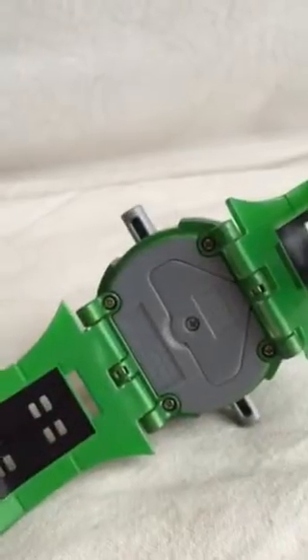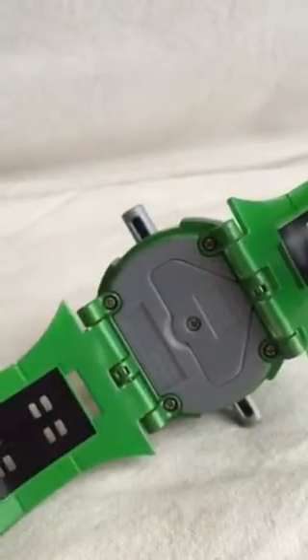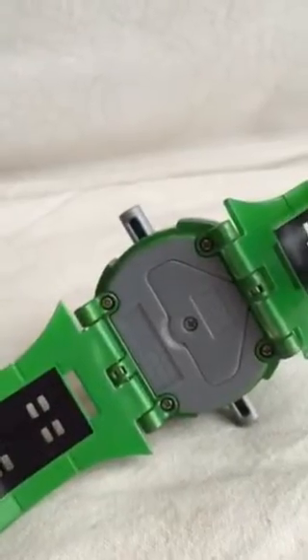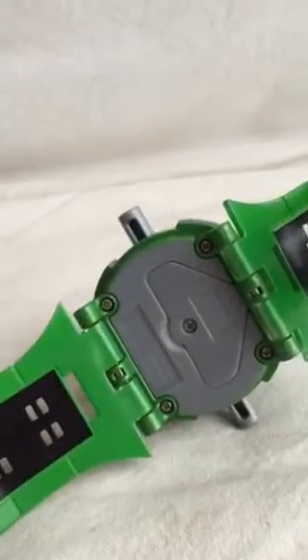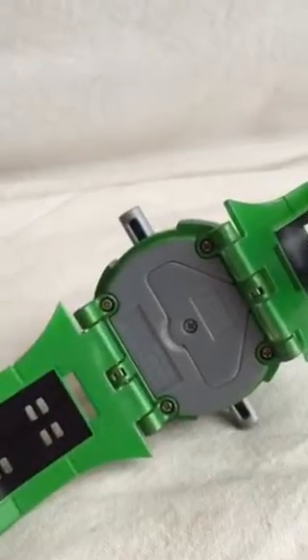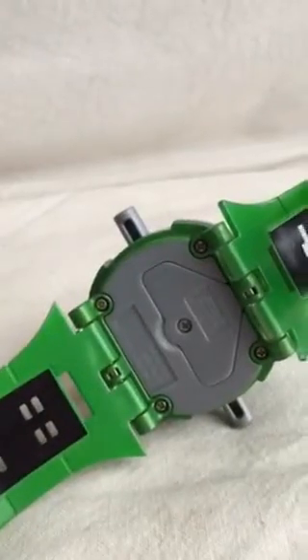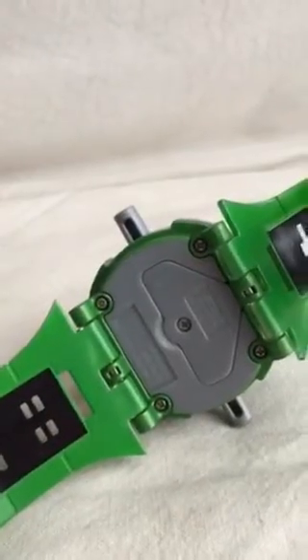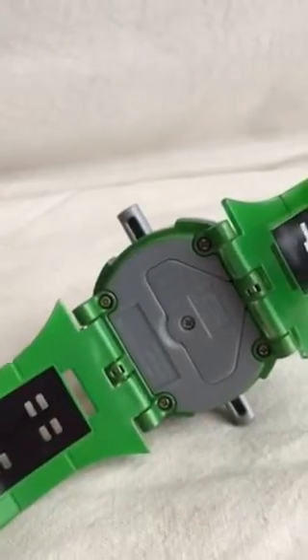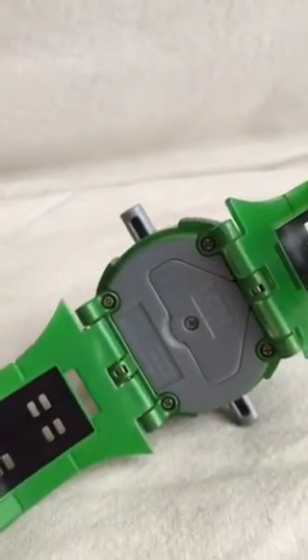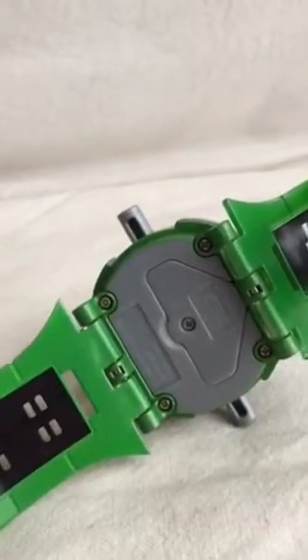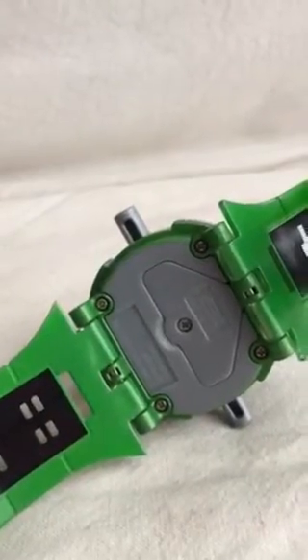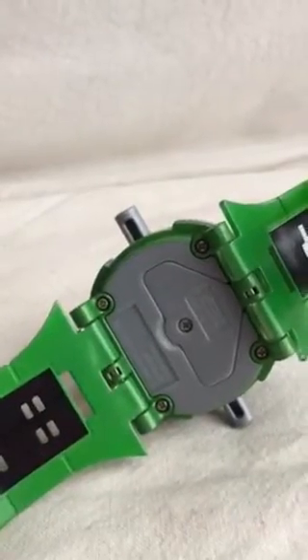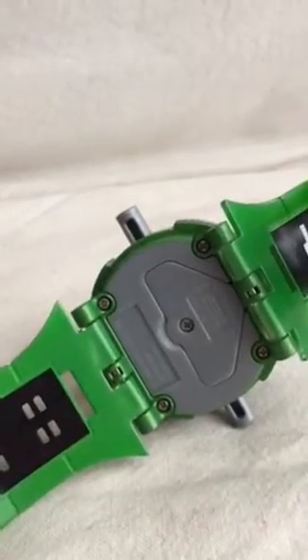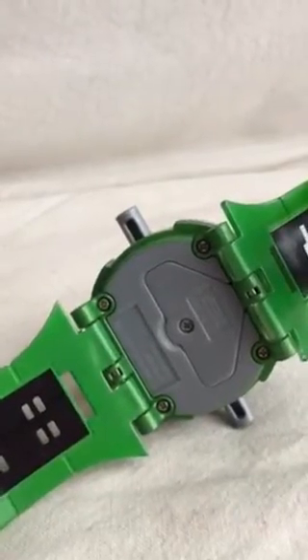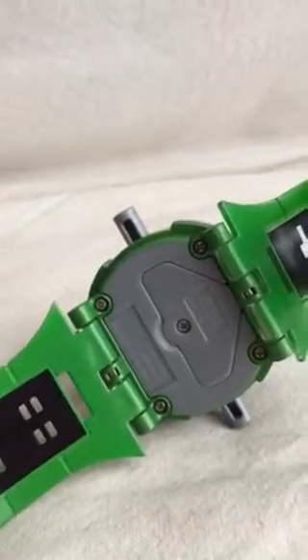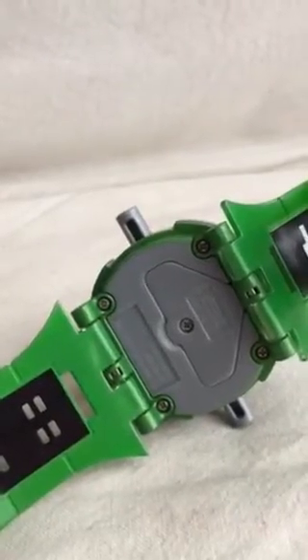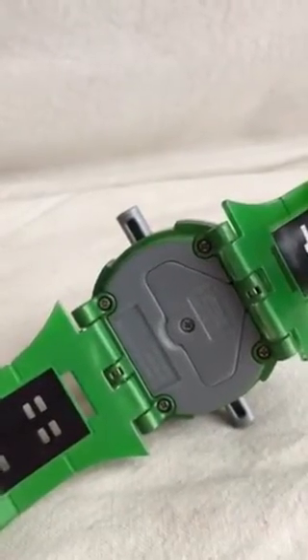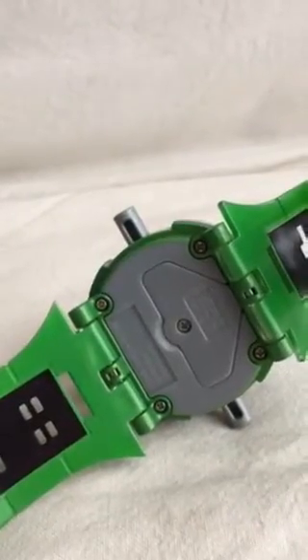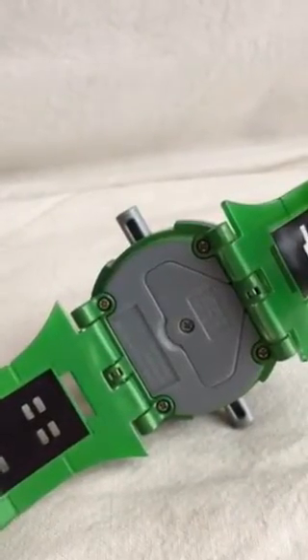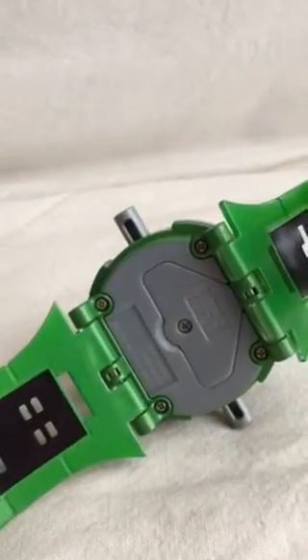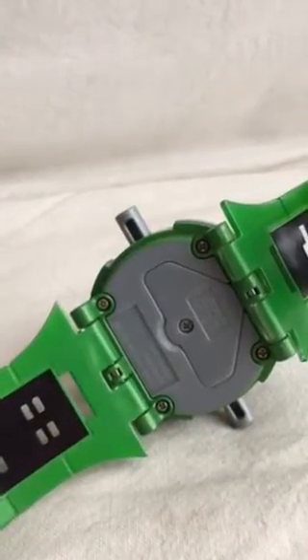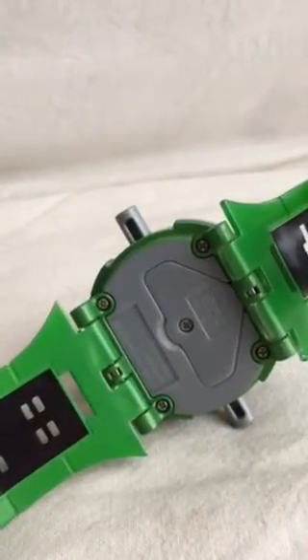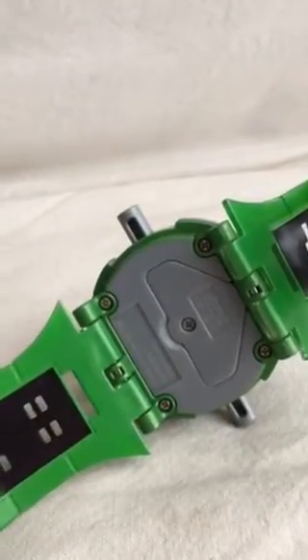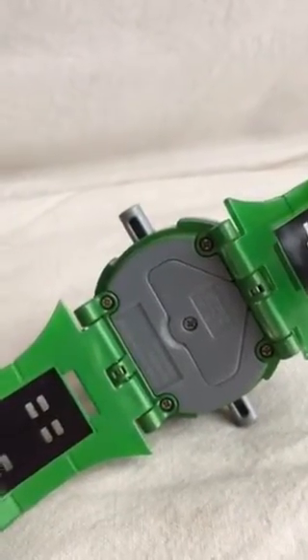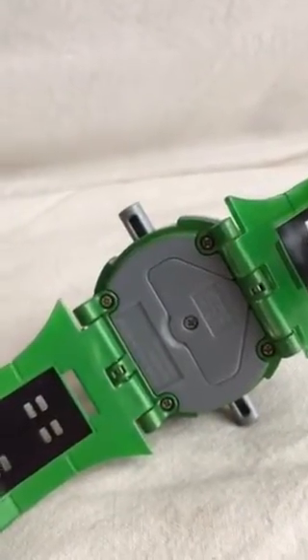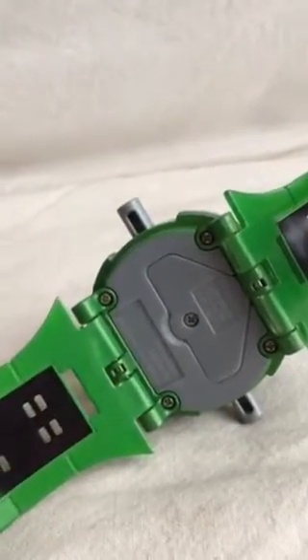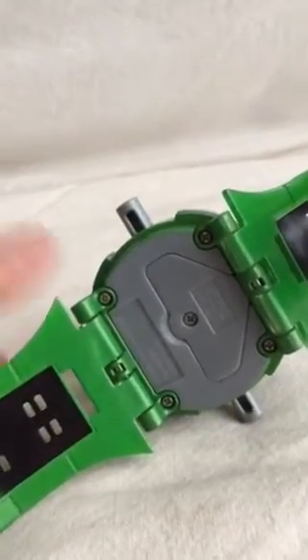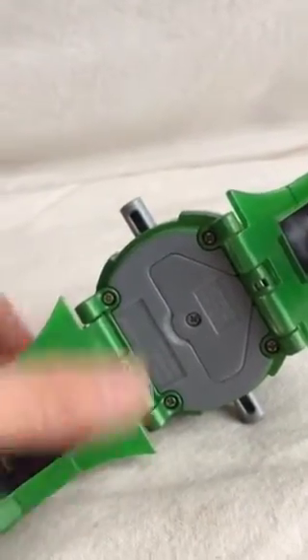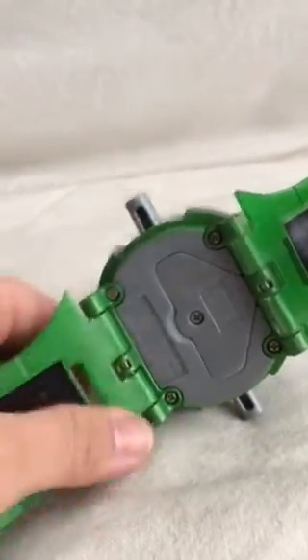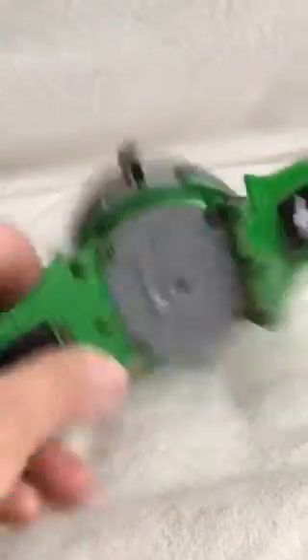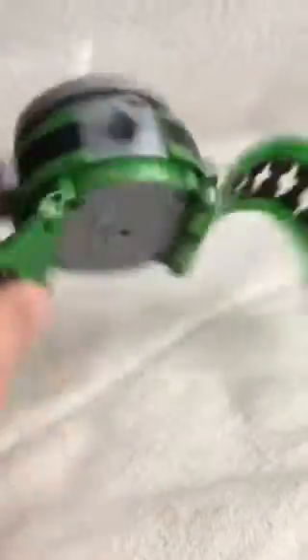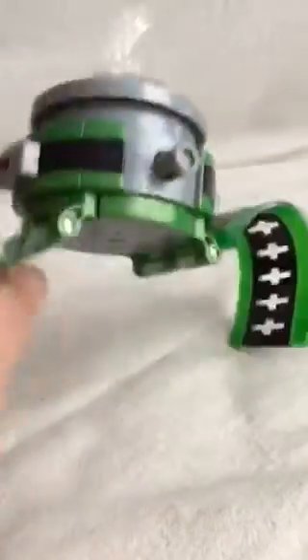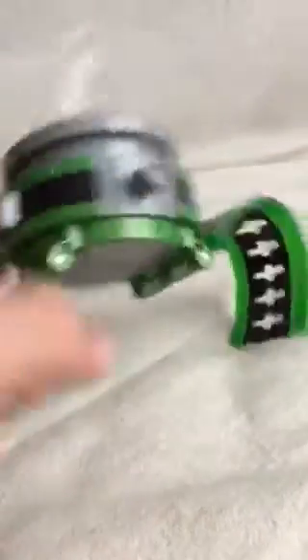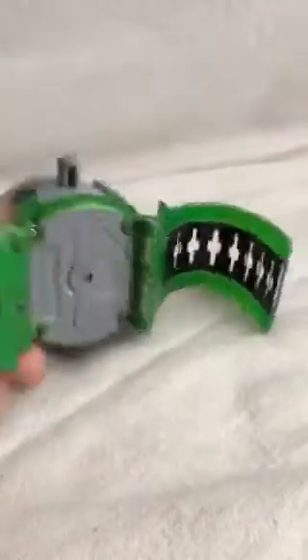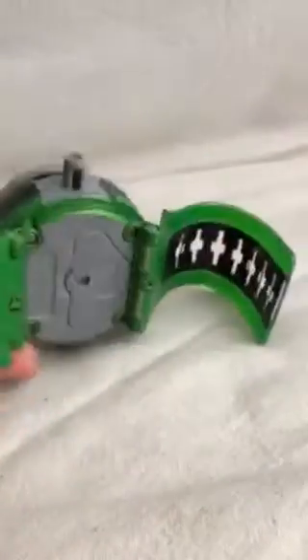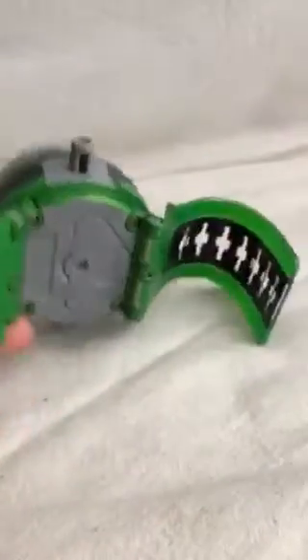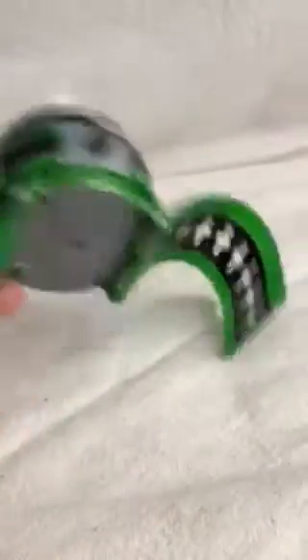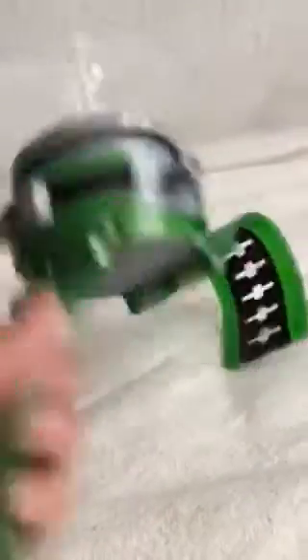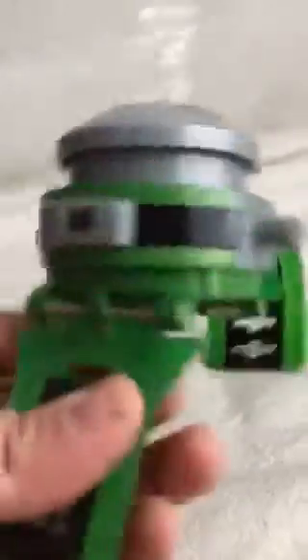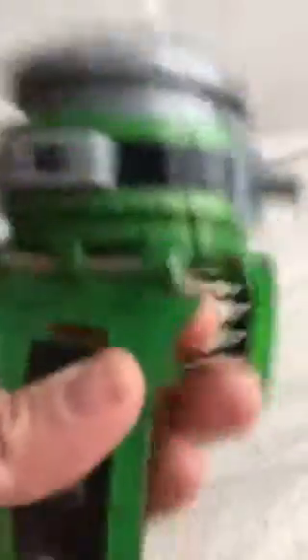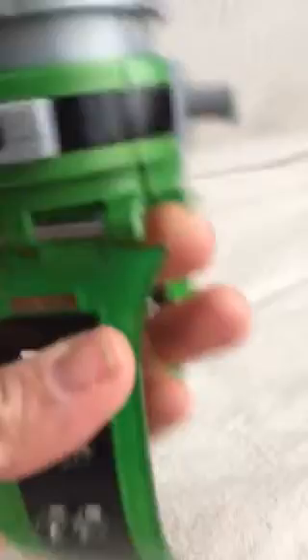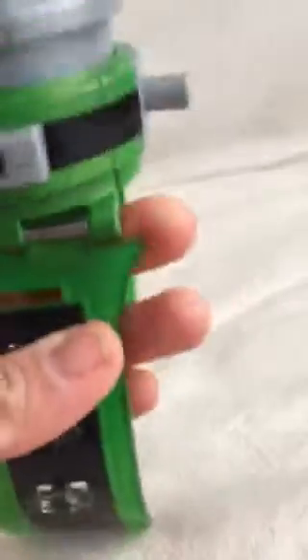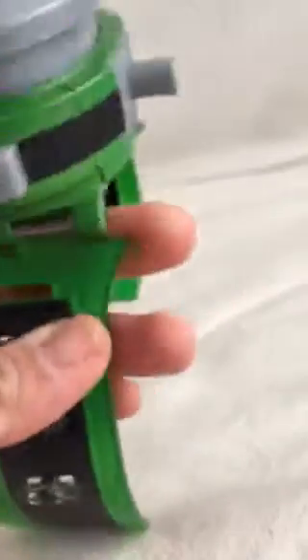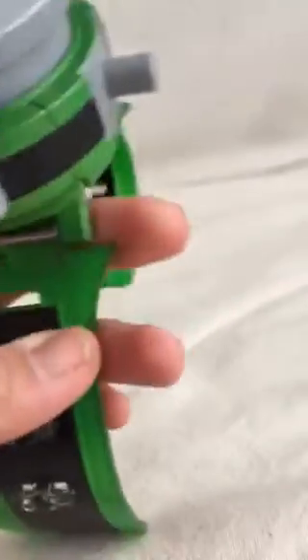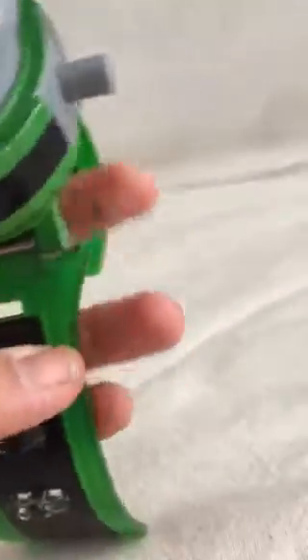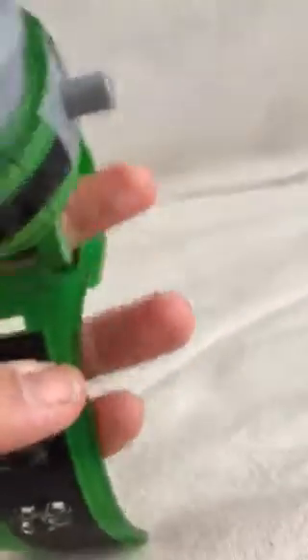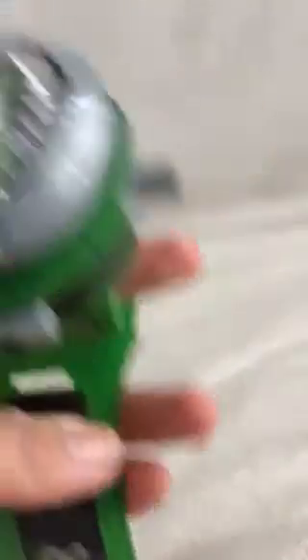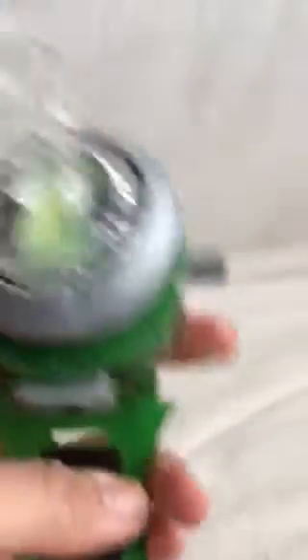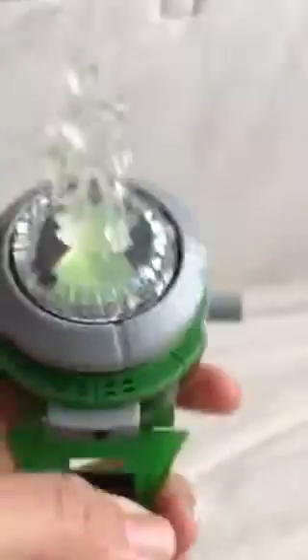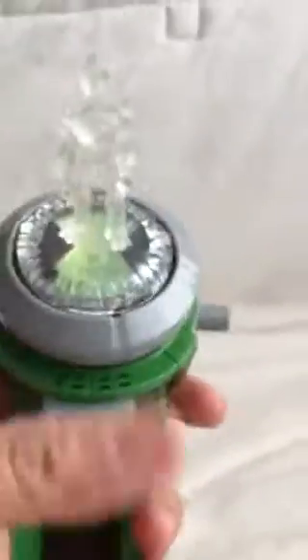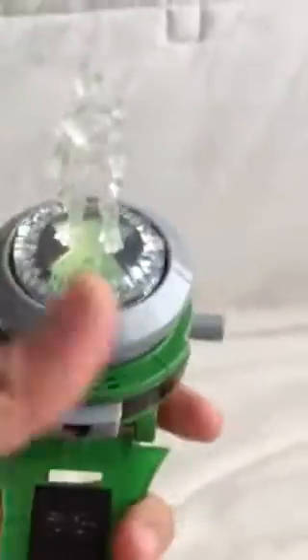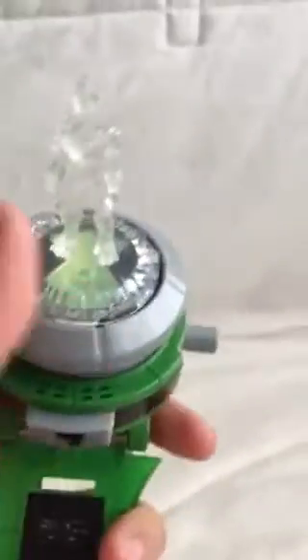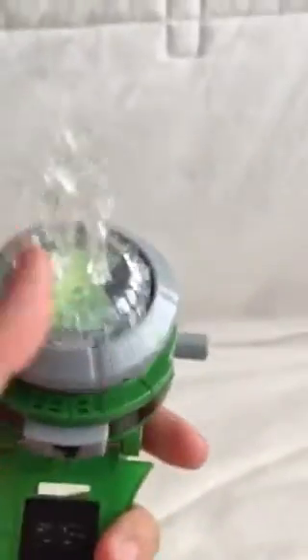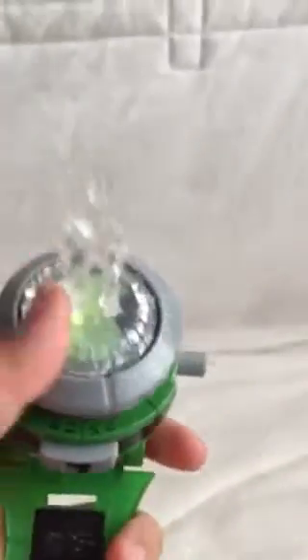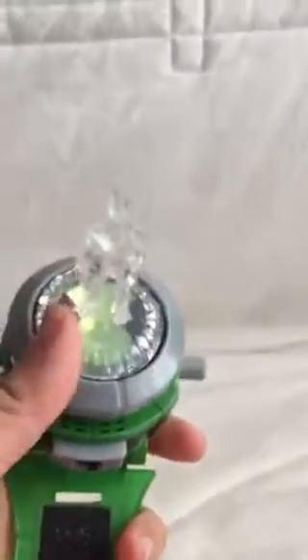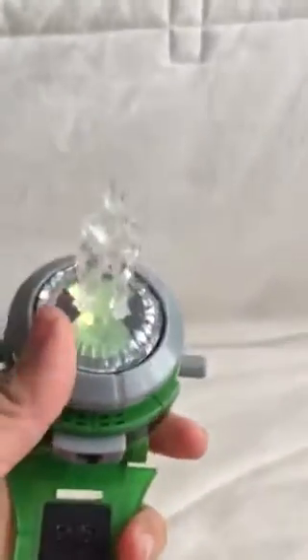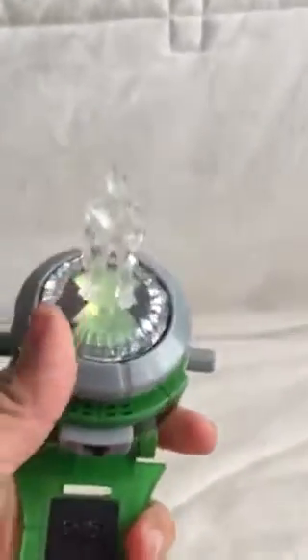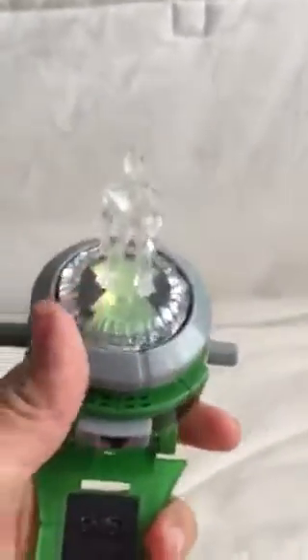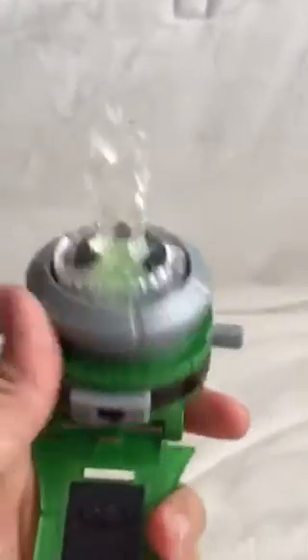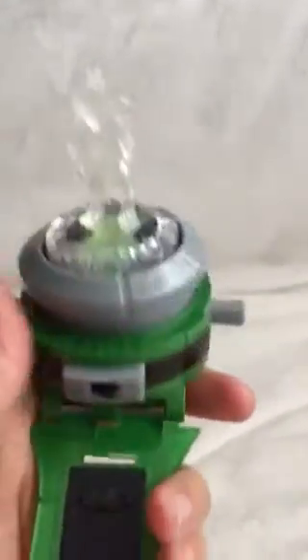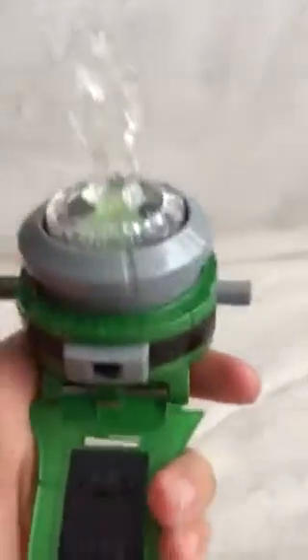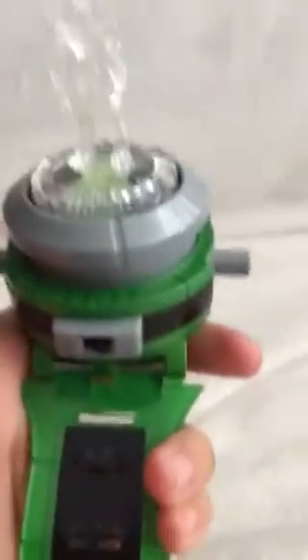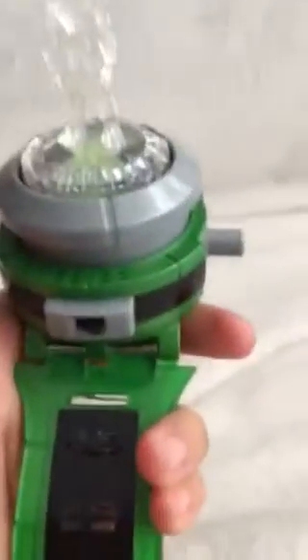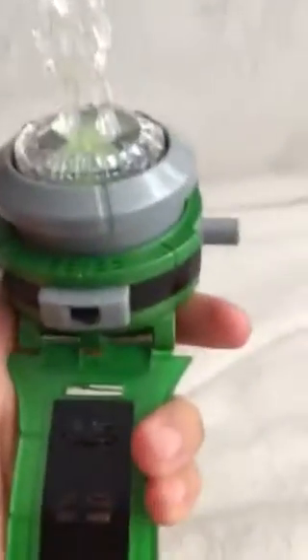Not really a watch — it doesn't tell time, but it's a good accessory if you're a Ben 10 lover.